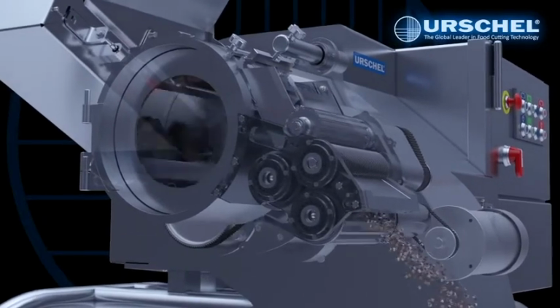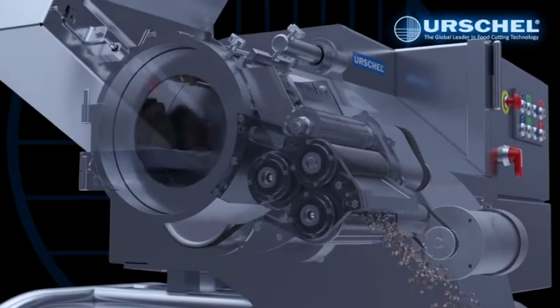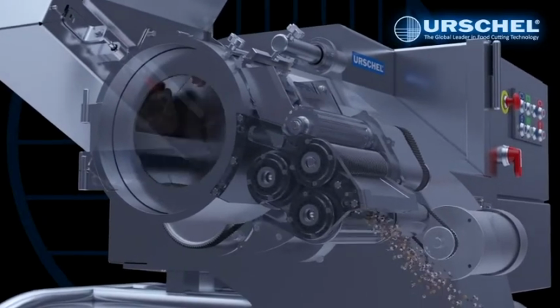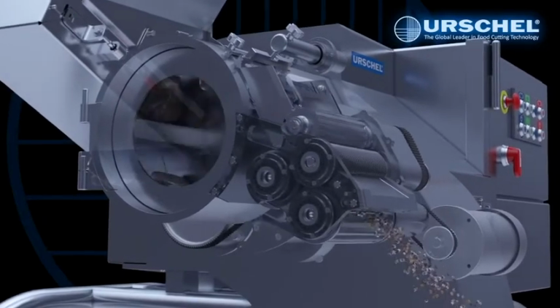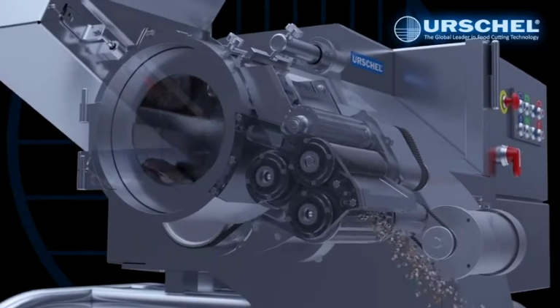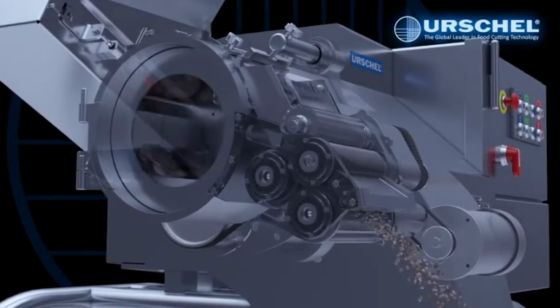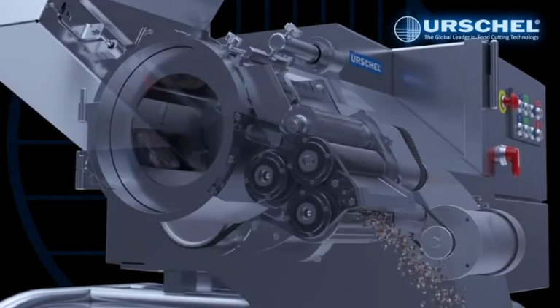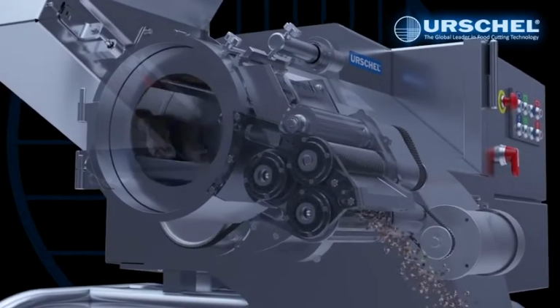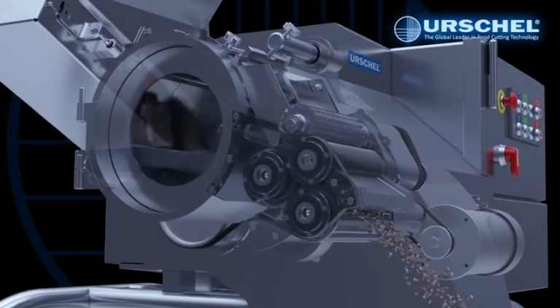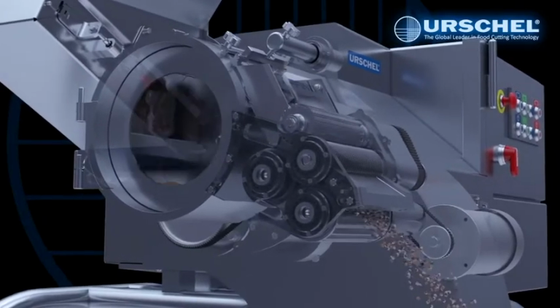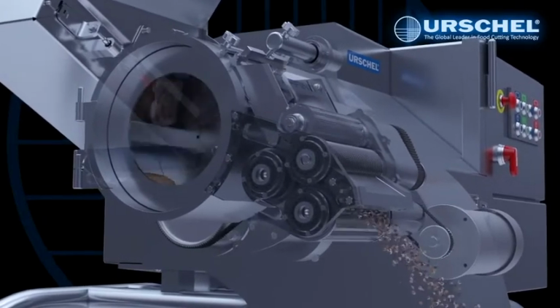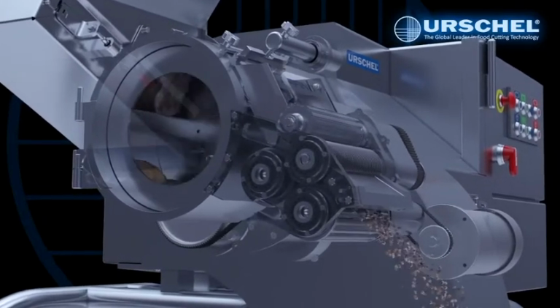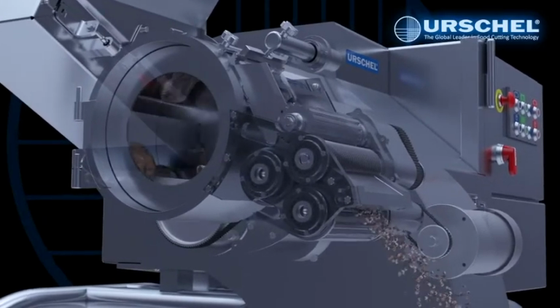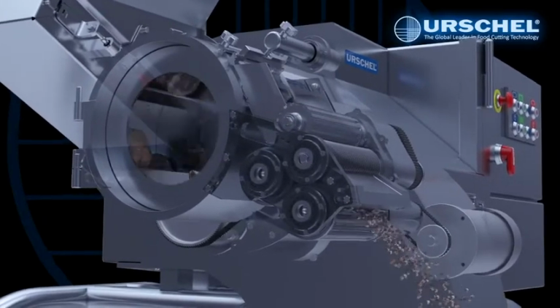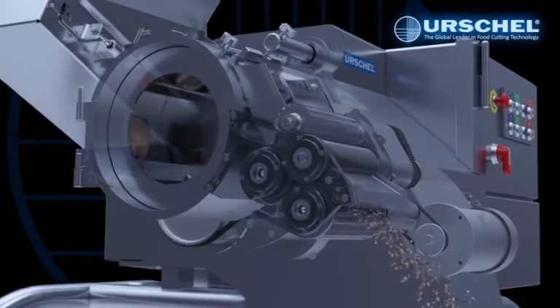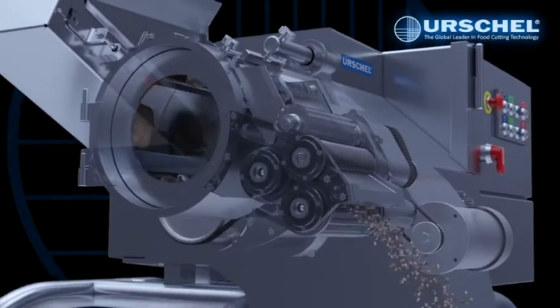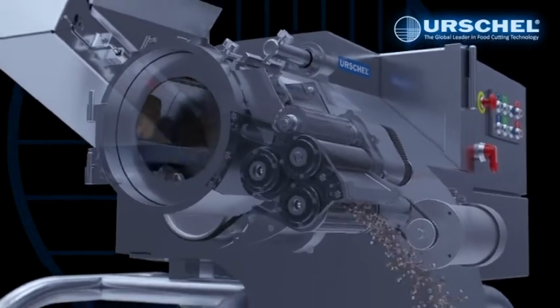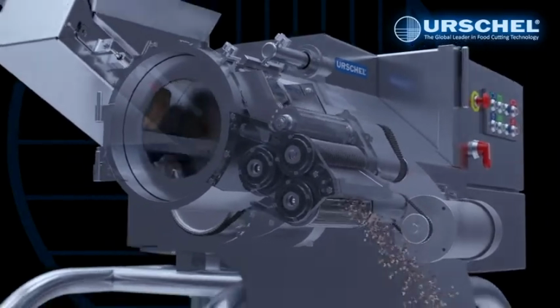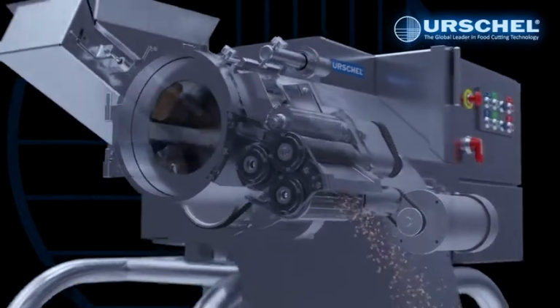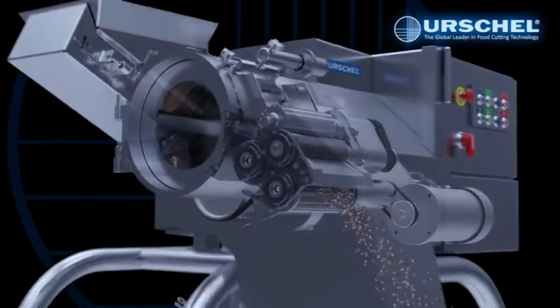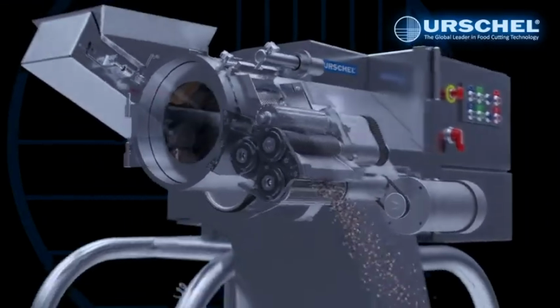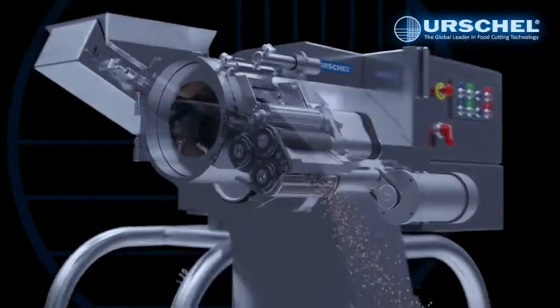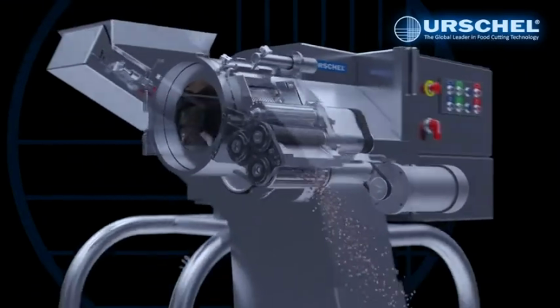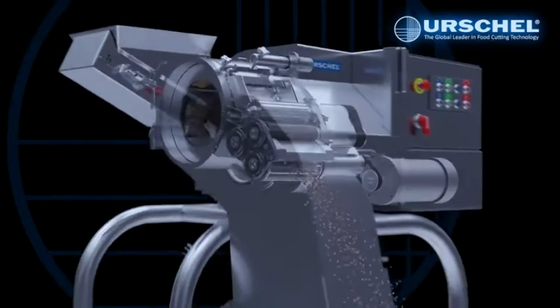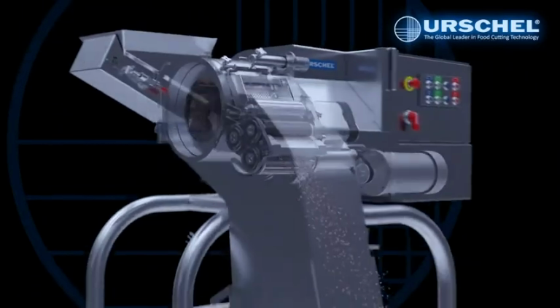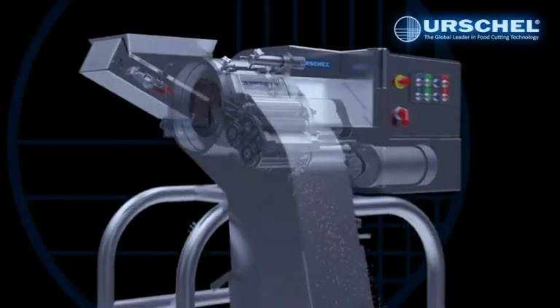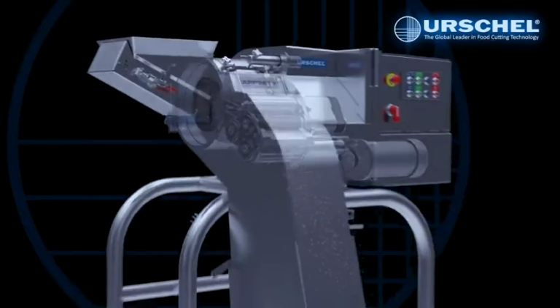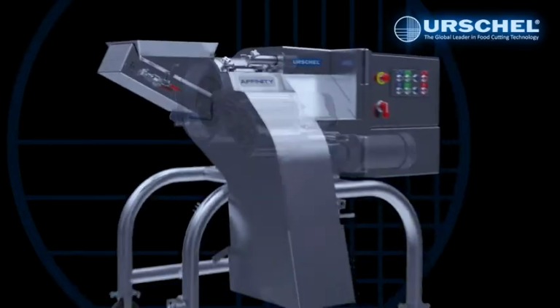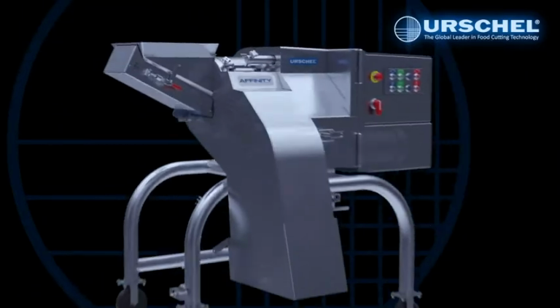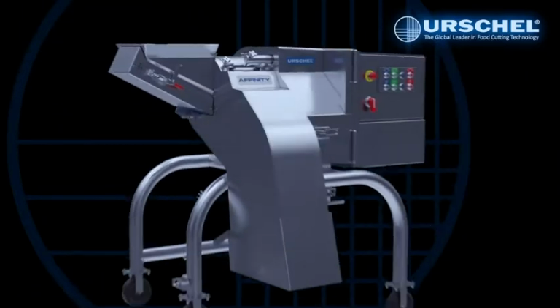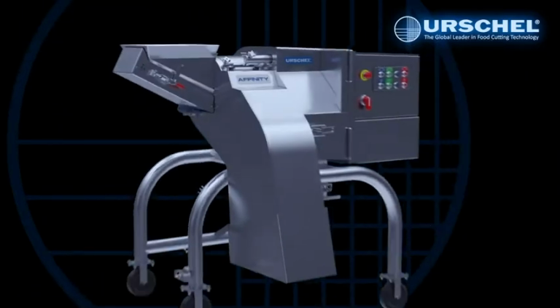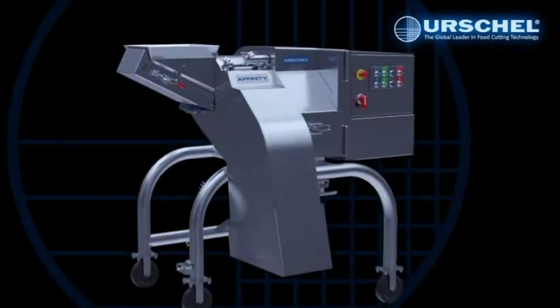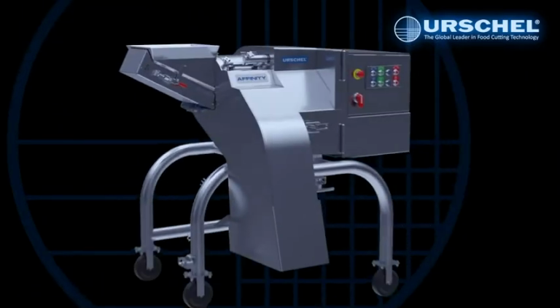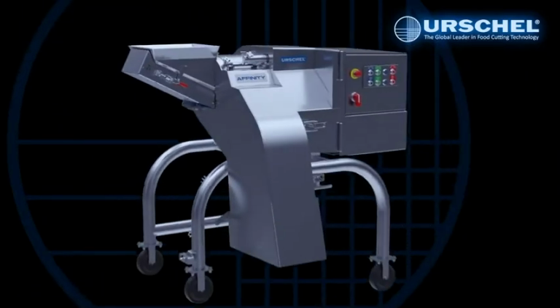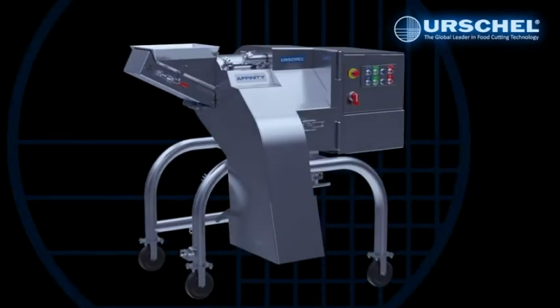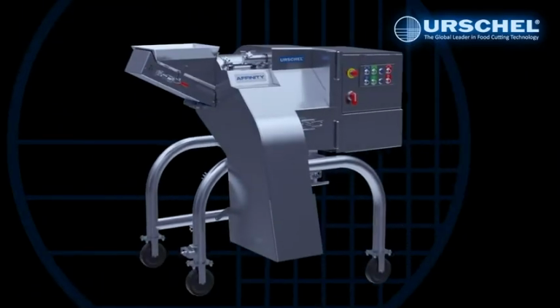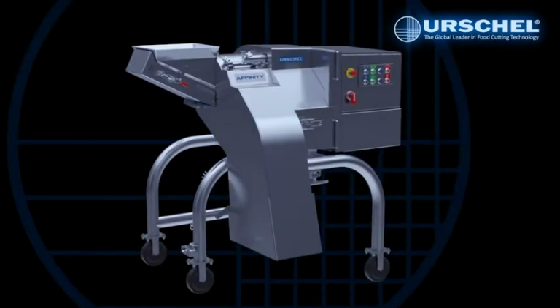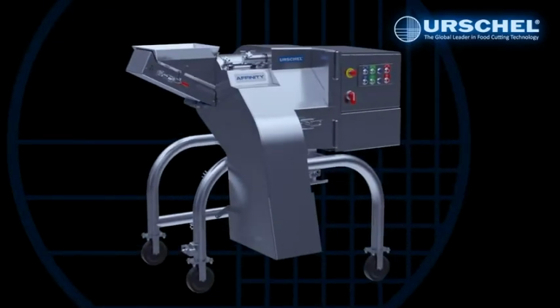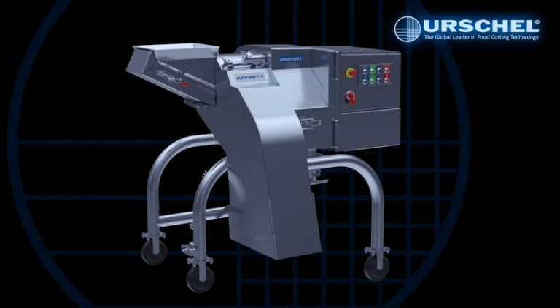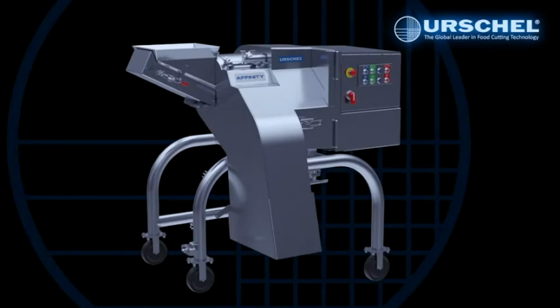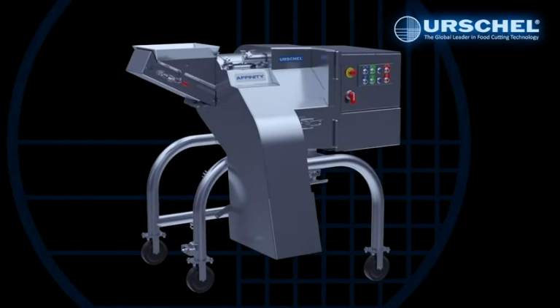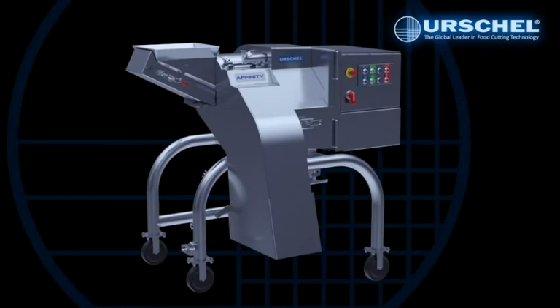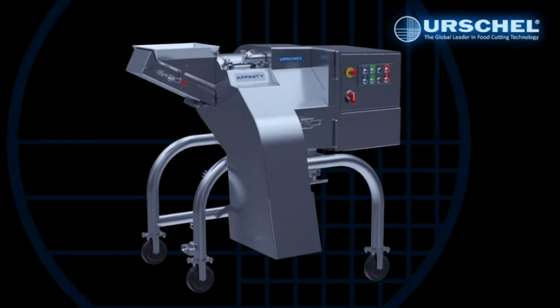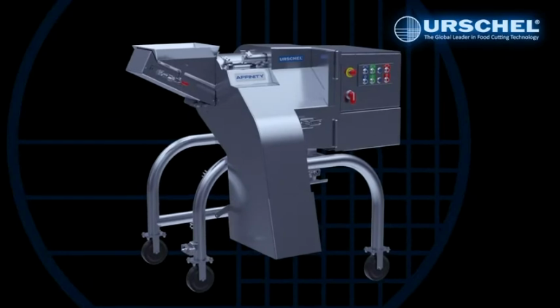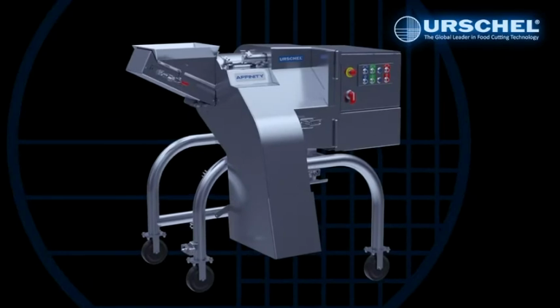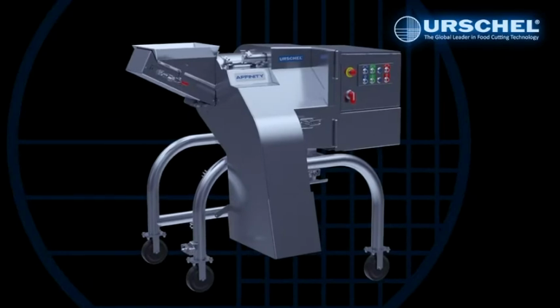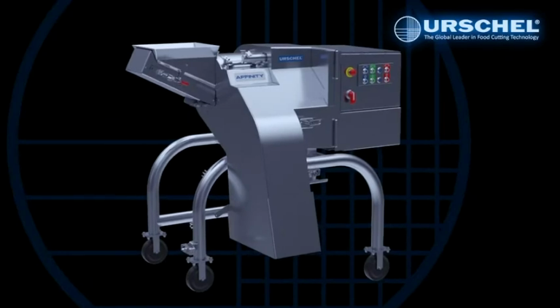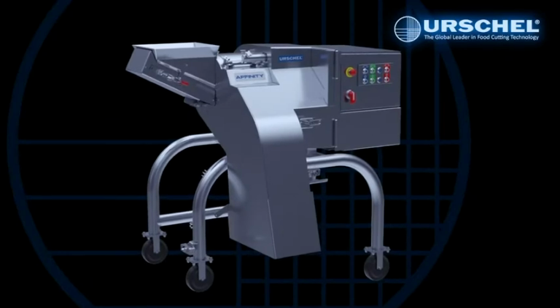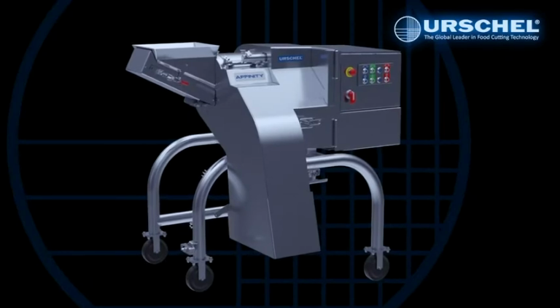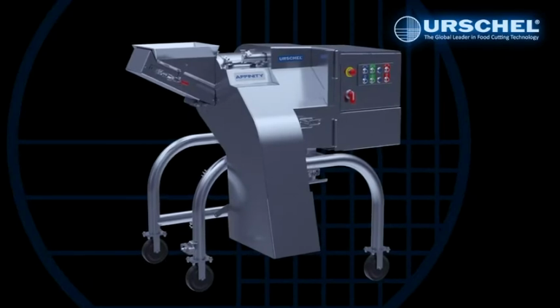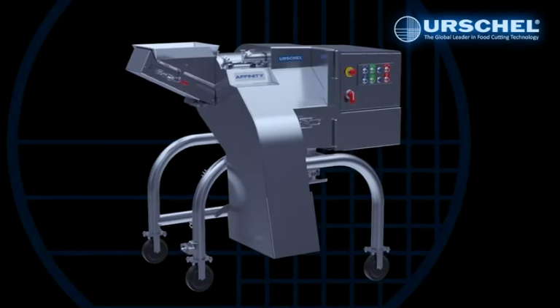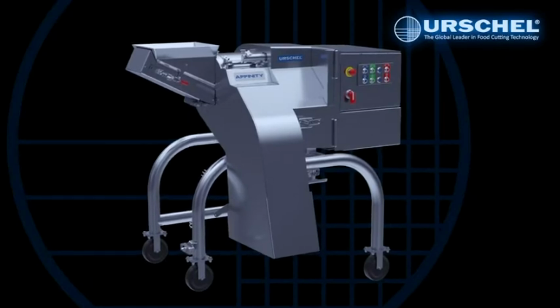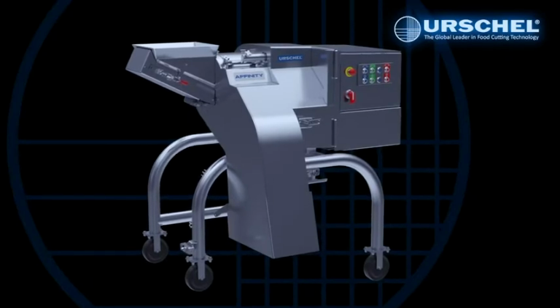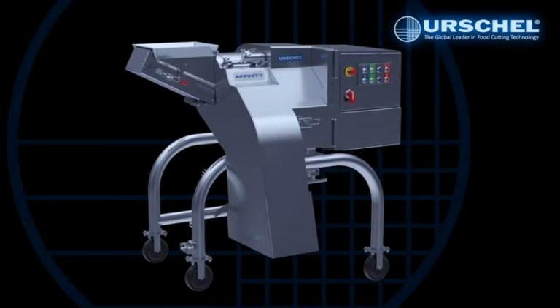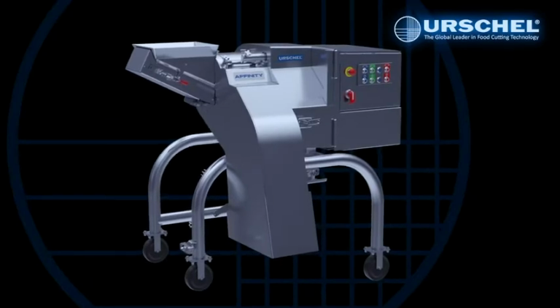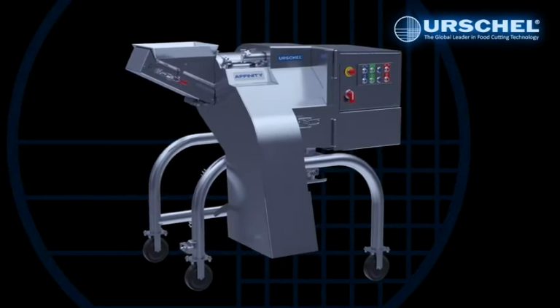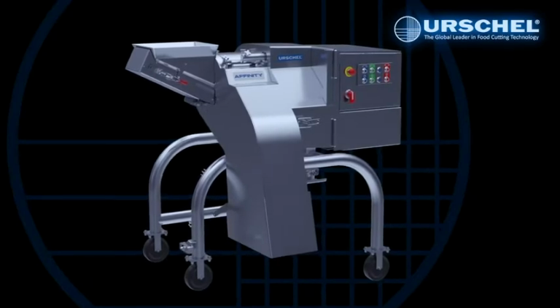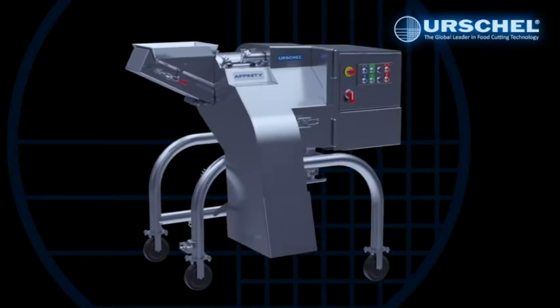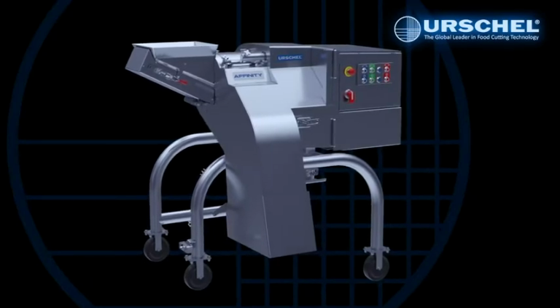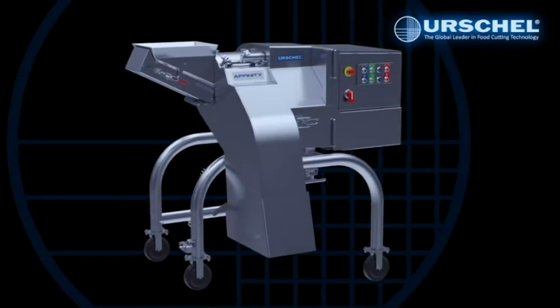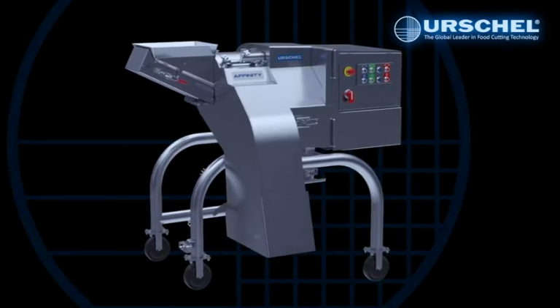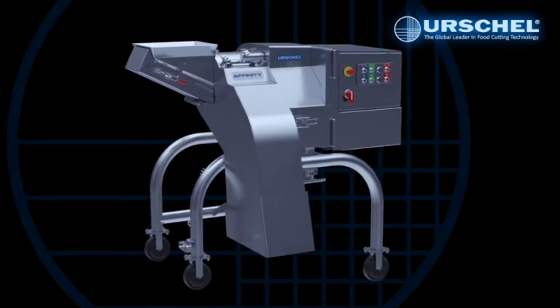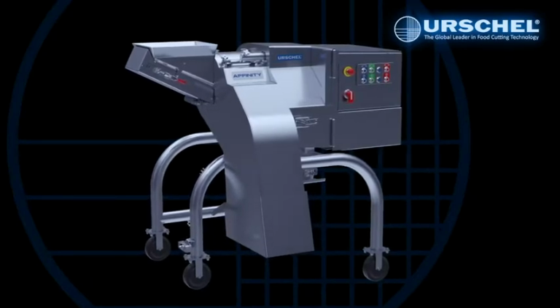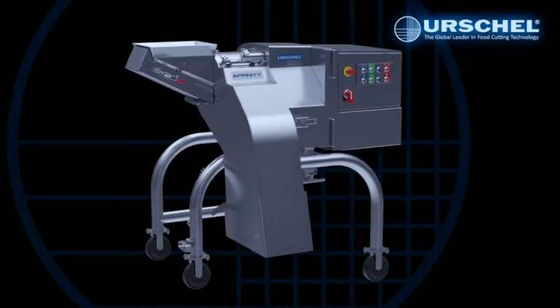The Affinity Dicer — the ultimate heavy-duty, high-capacity, large dicer from Urschel, the global leader in food cutting technology.